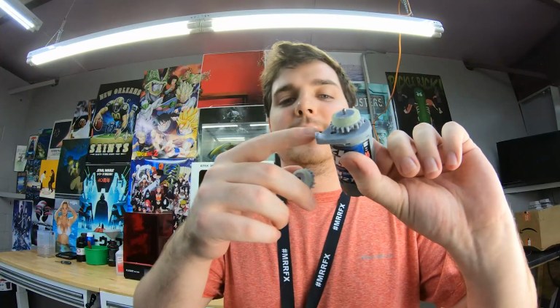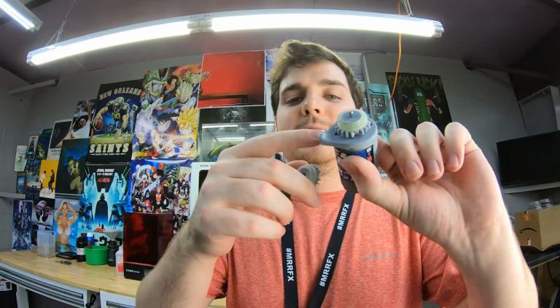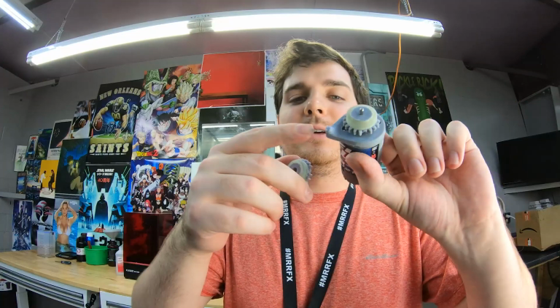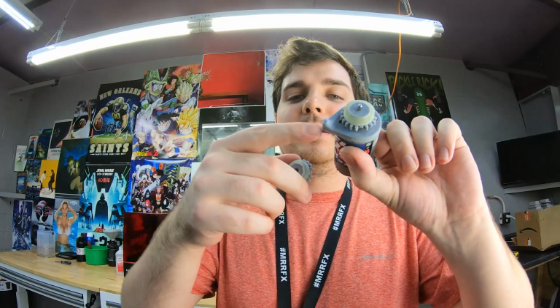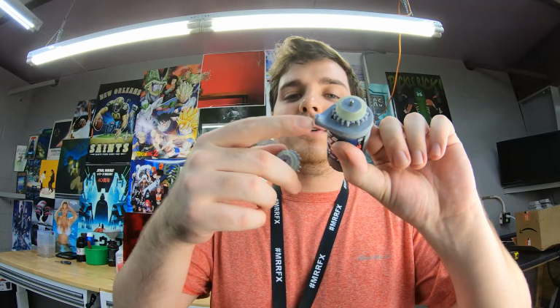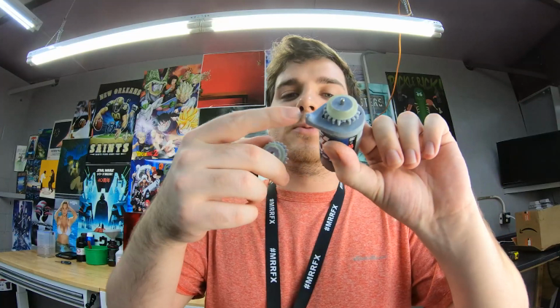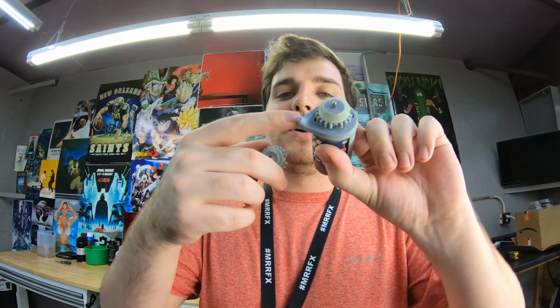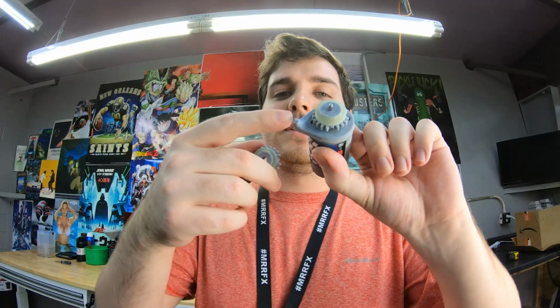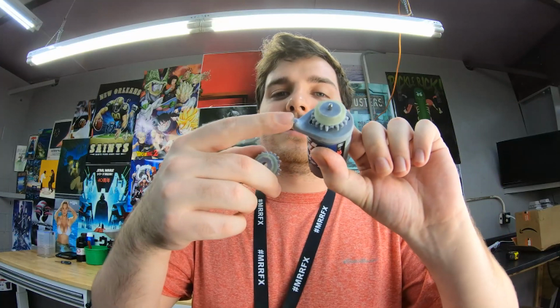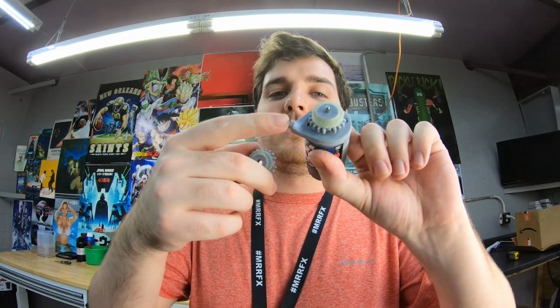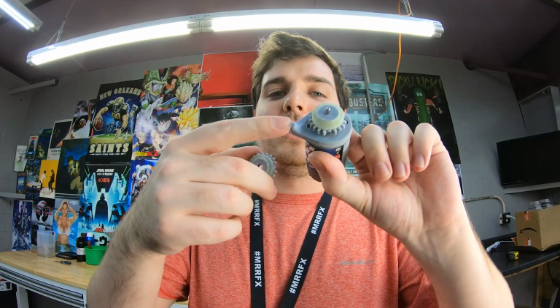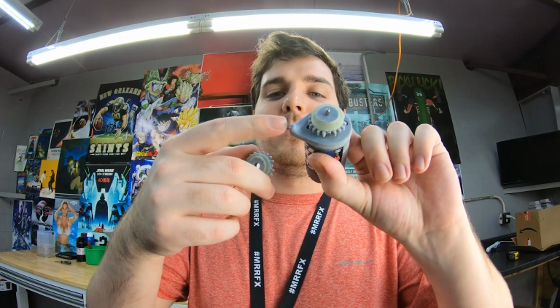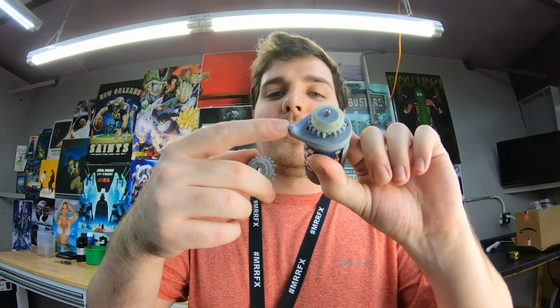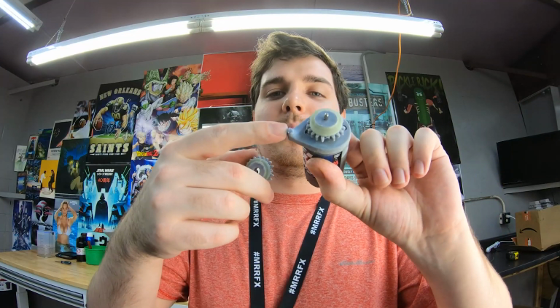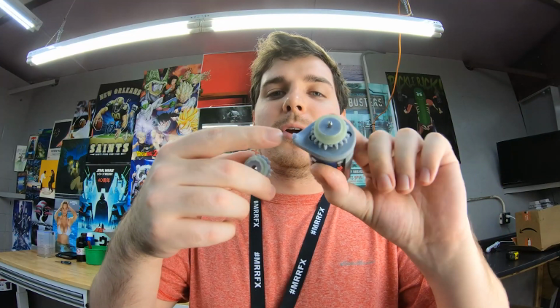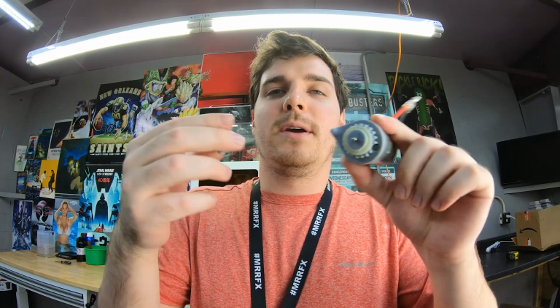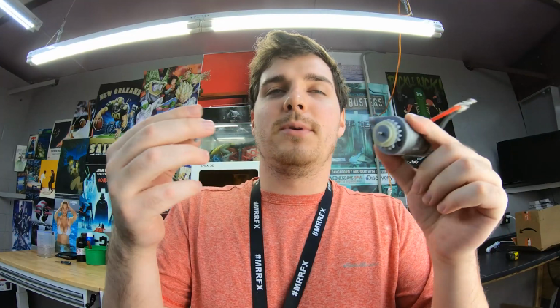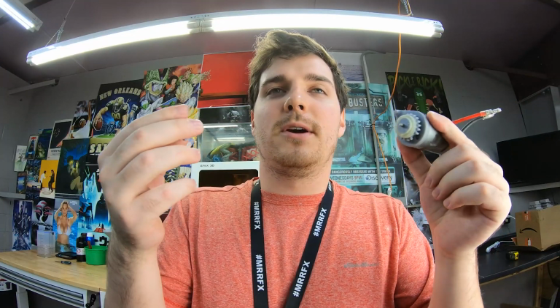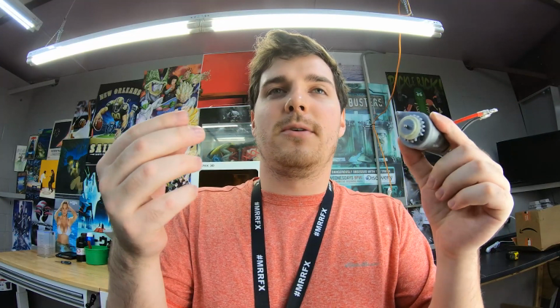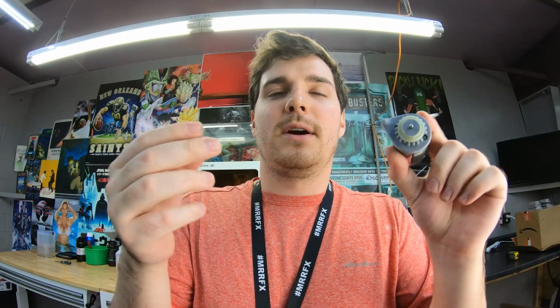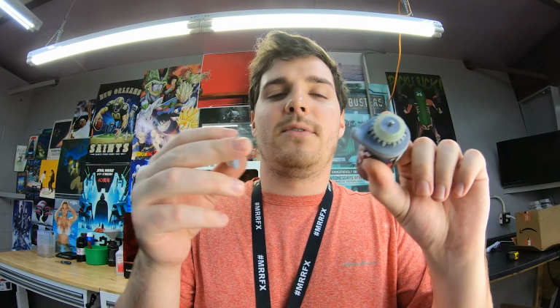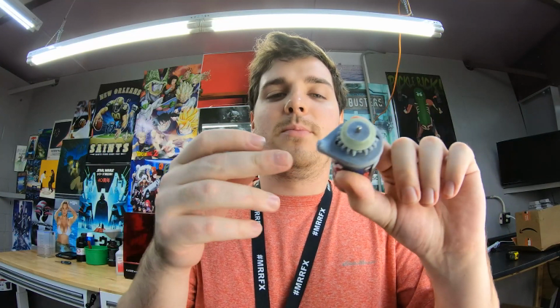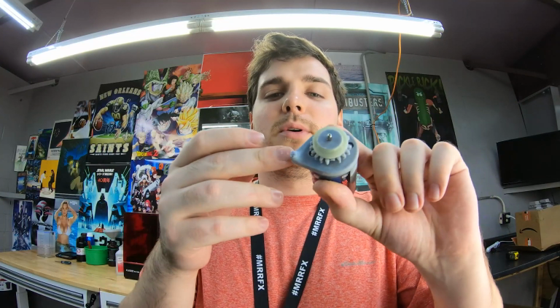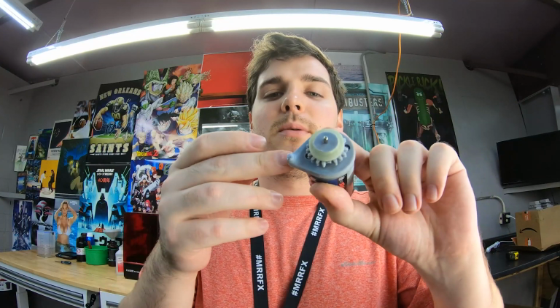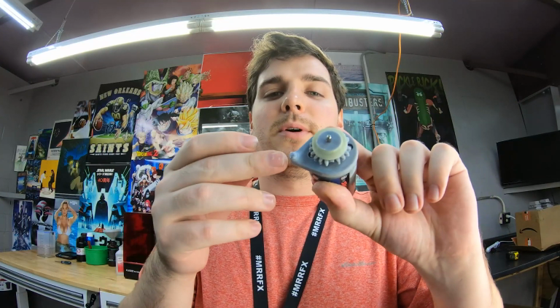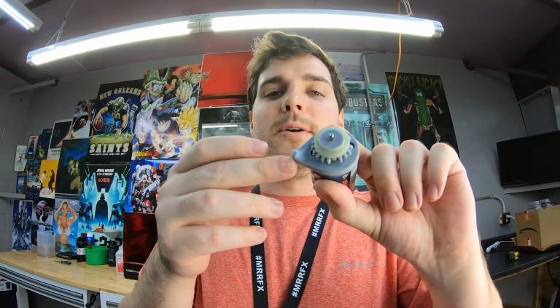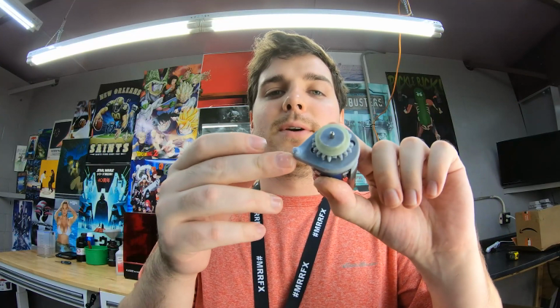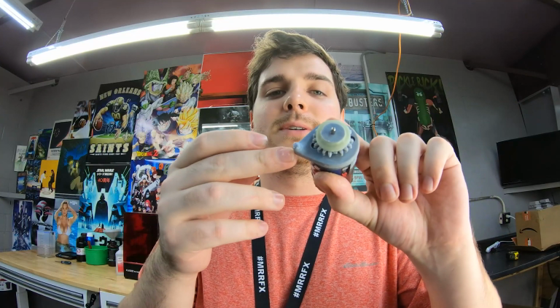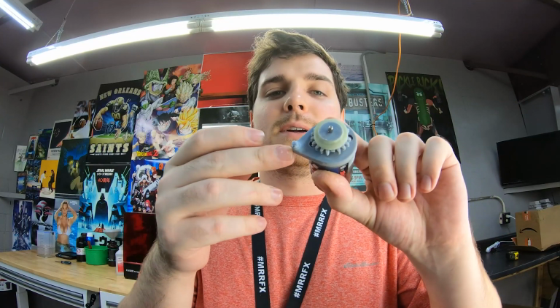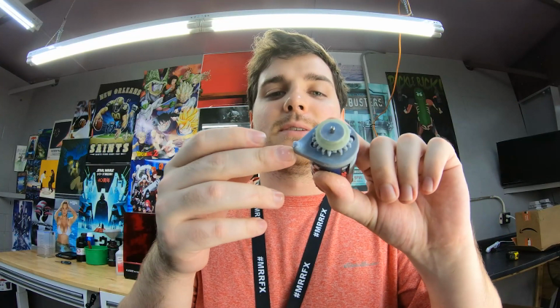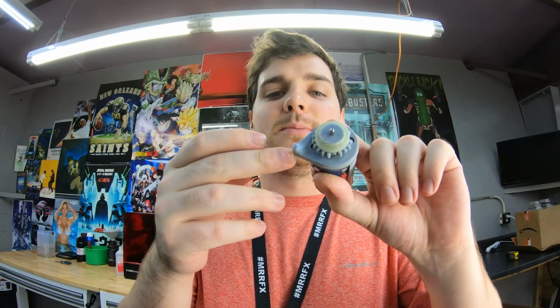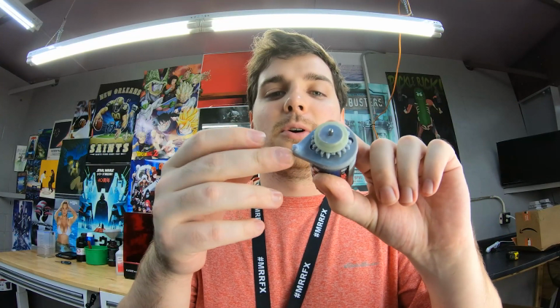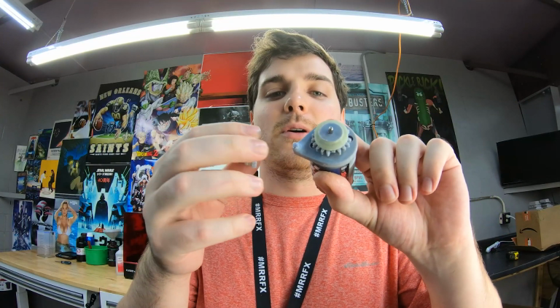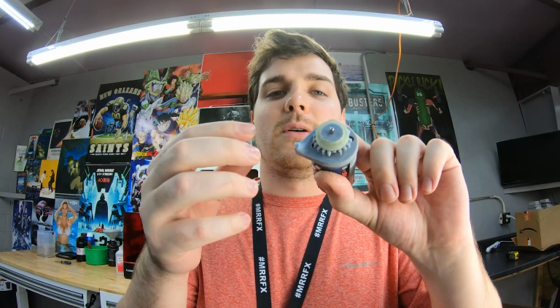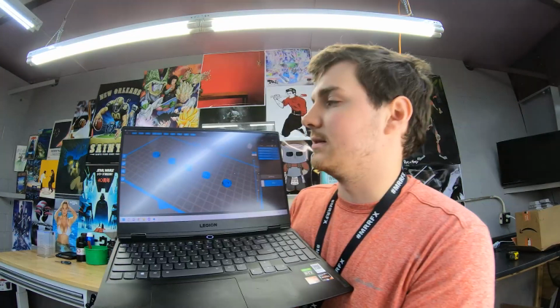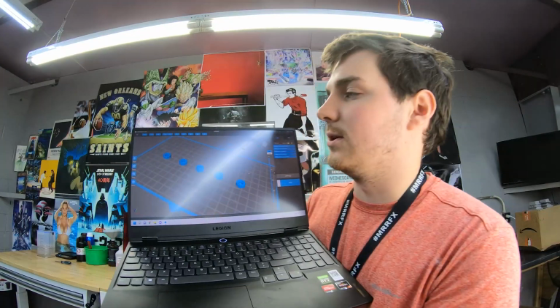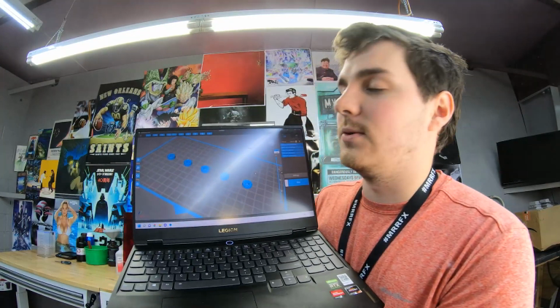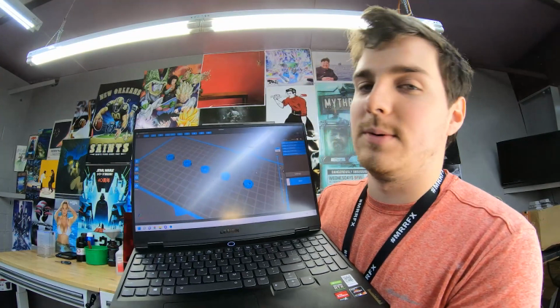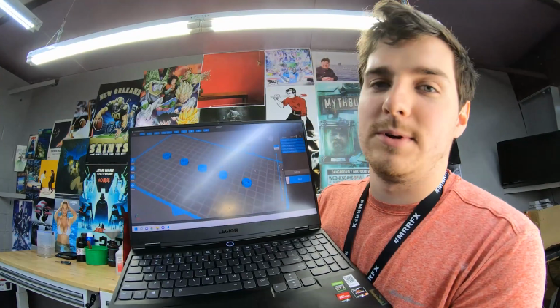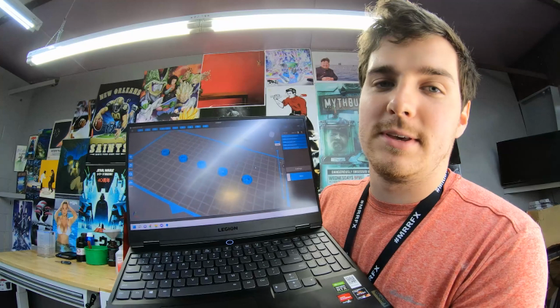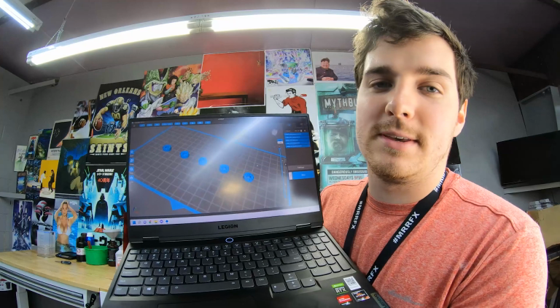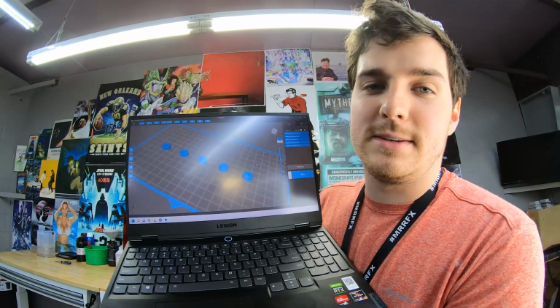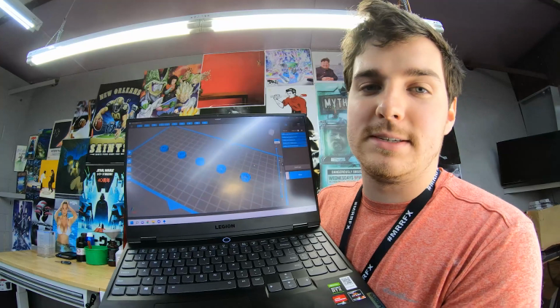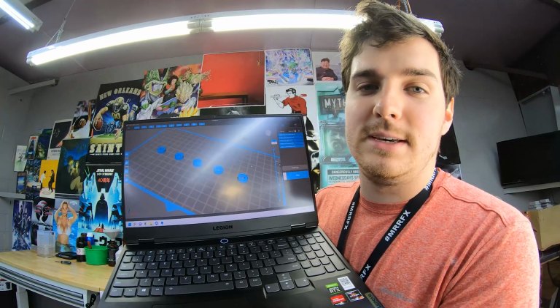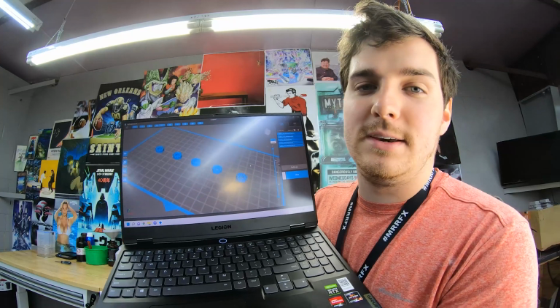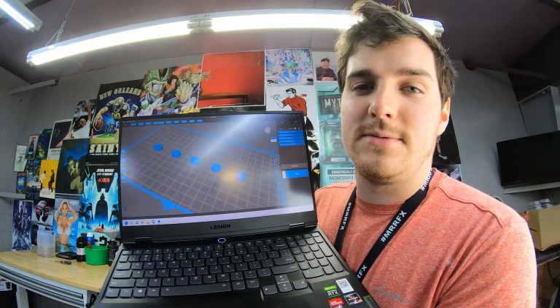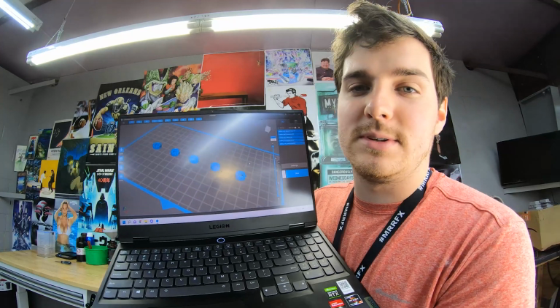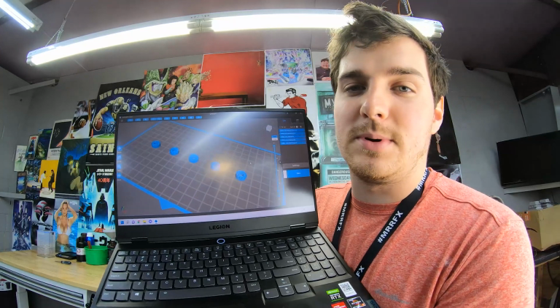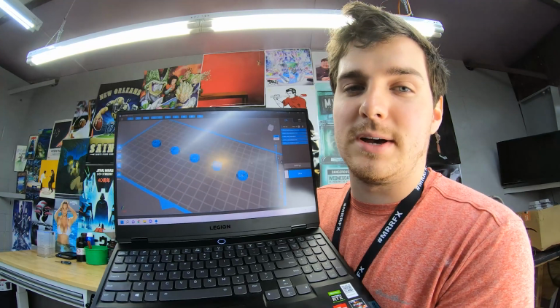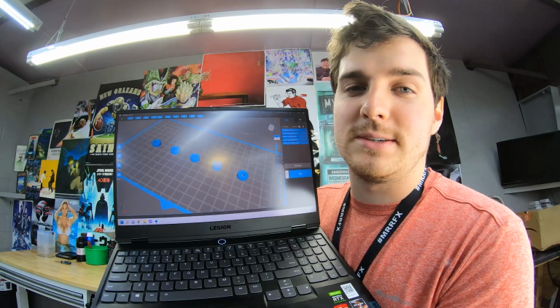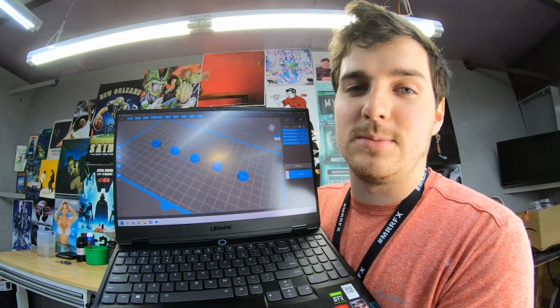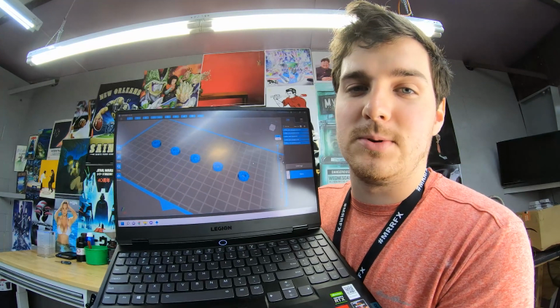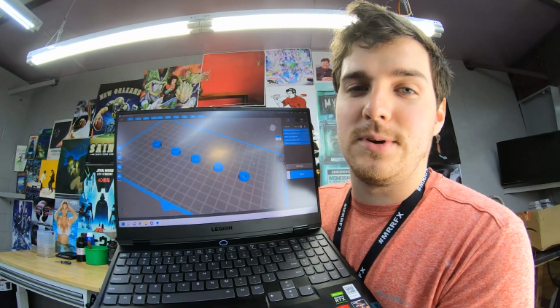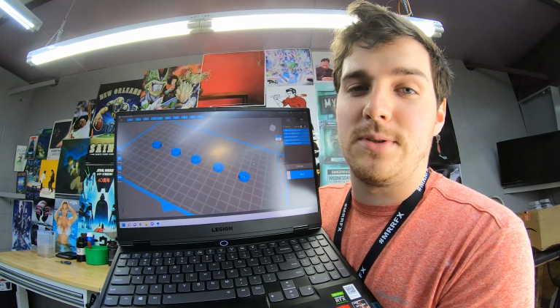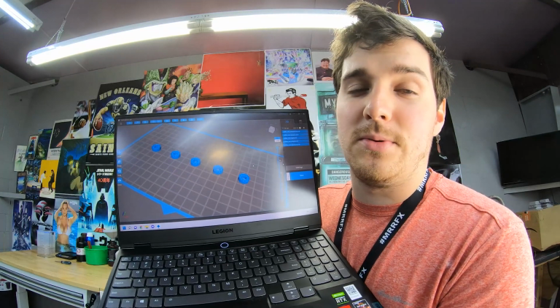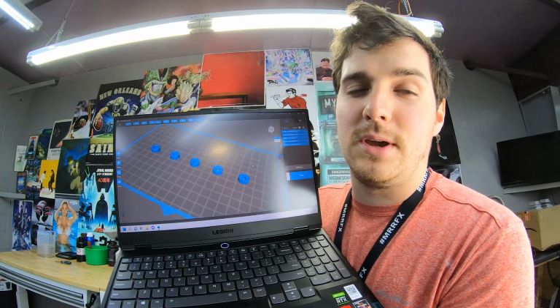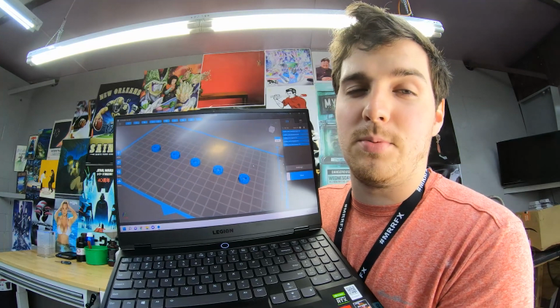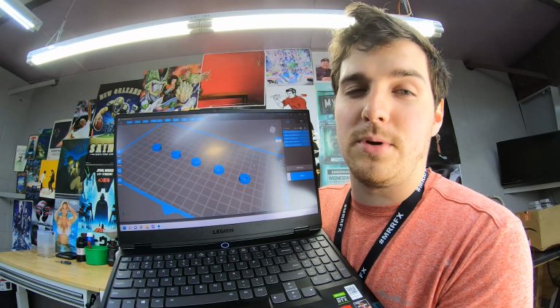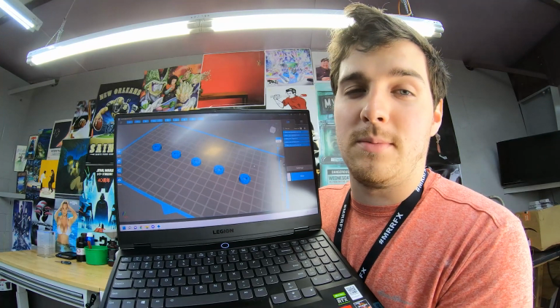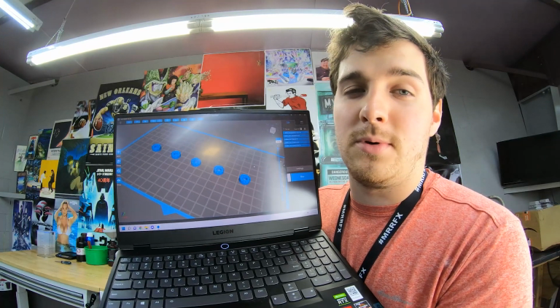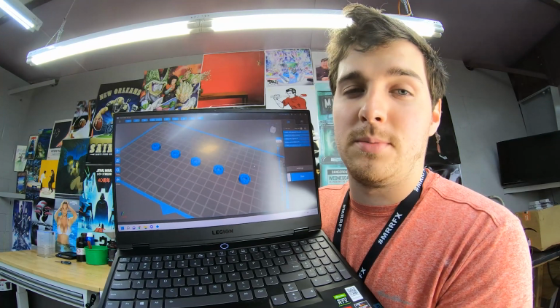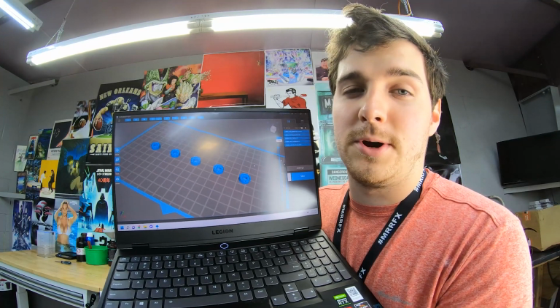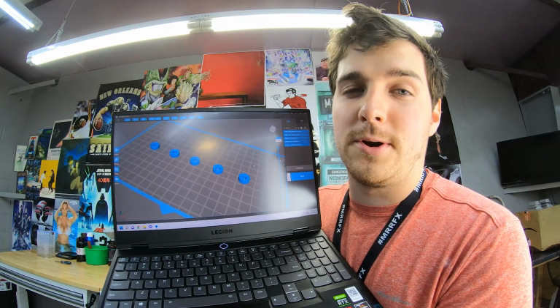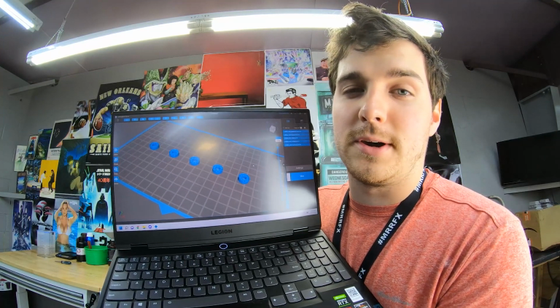Ideally you'd want this to be a ball bearing, but I don't have any ball bearings that small, so I'm going to see if it's possible to 3D print a ball bearing.